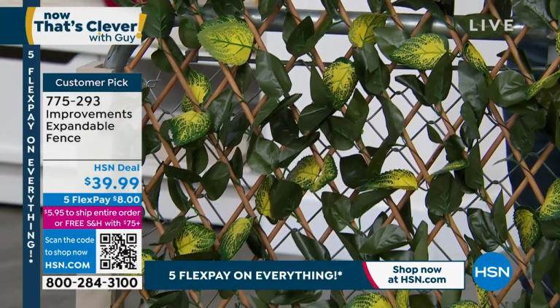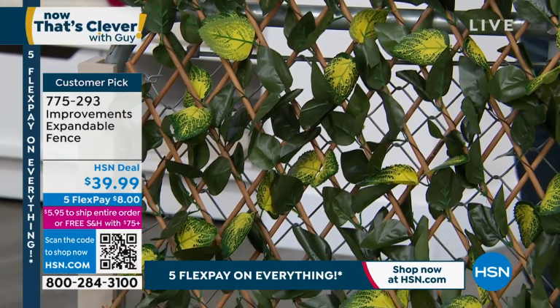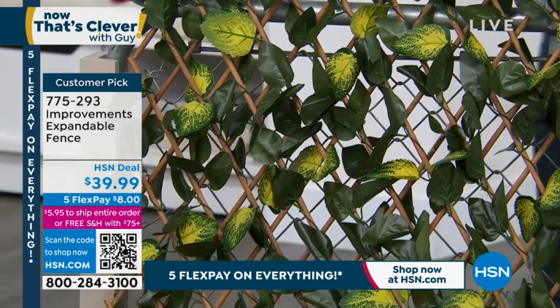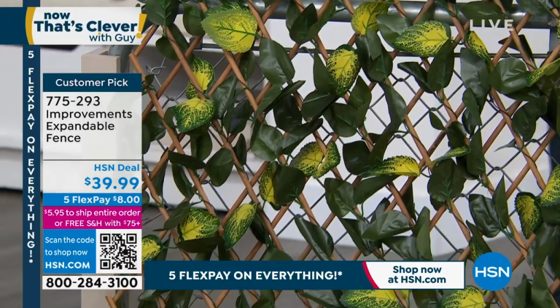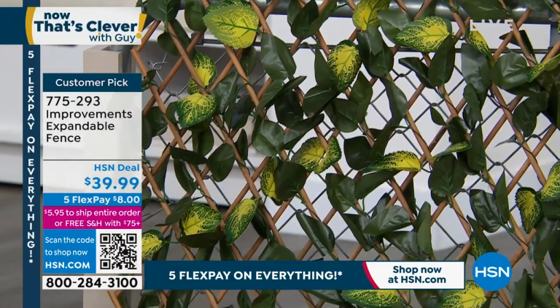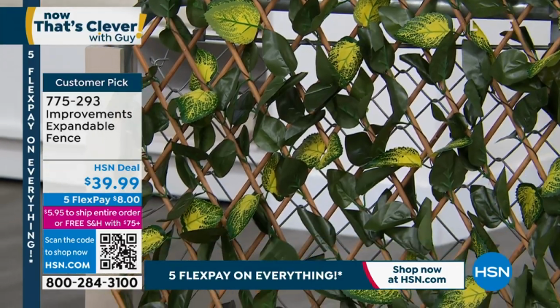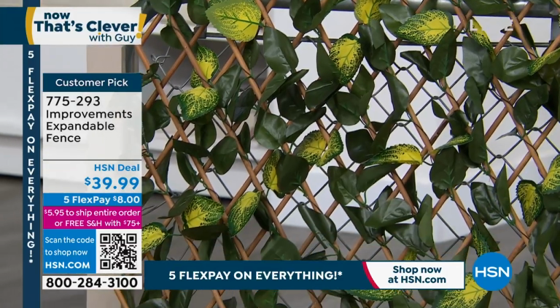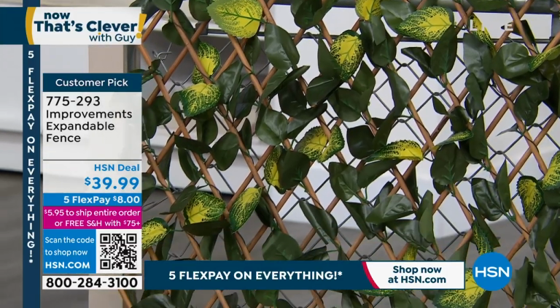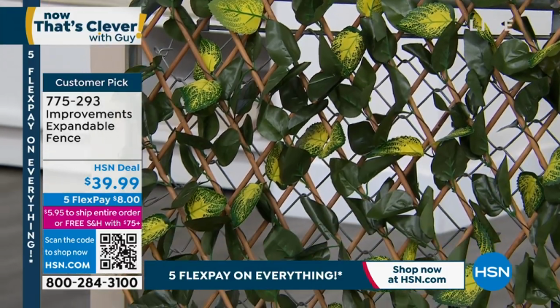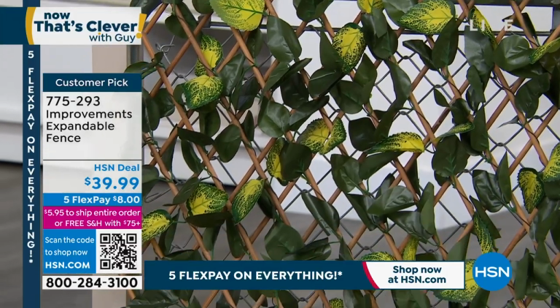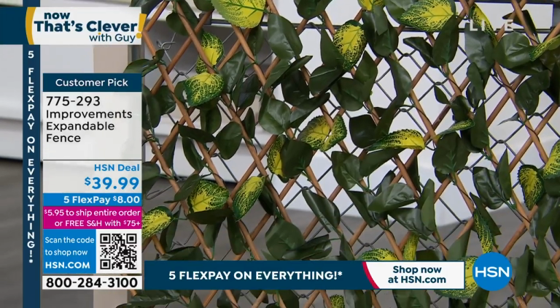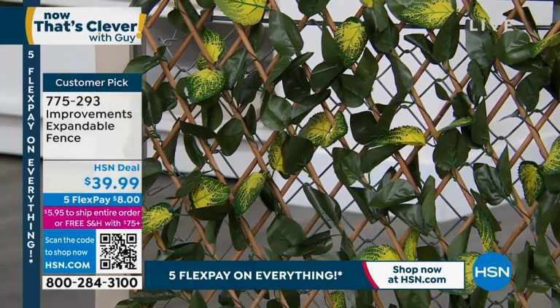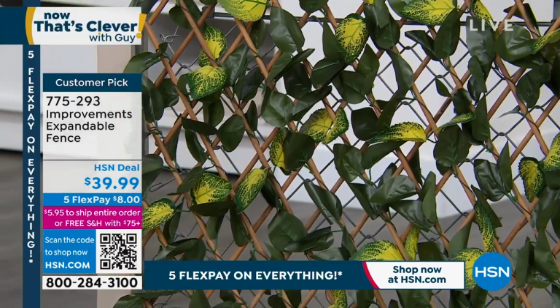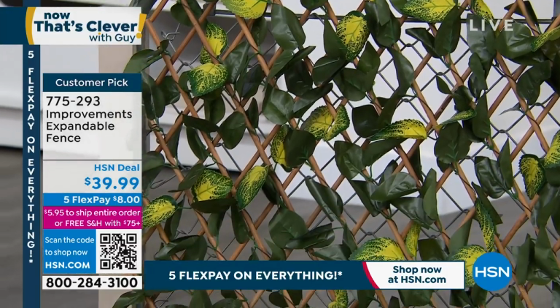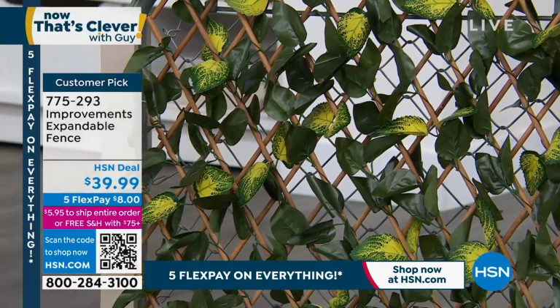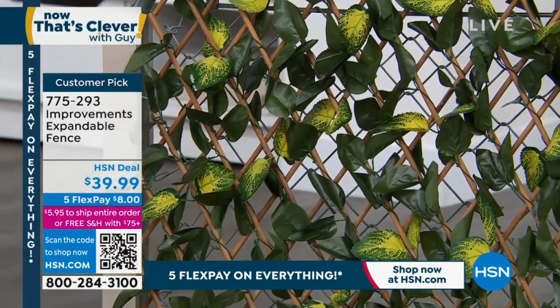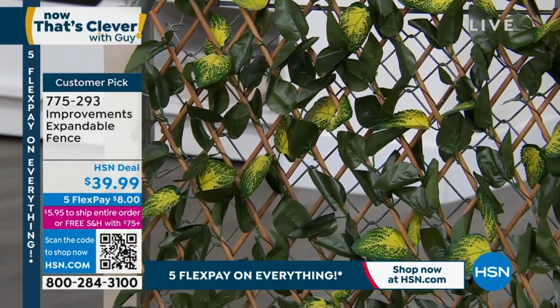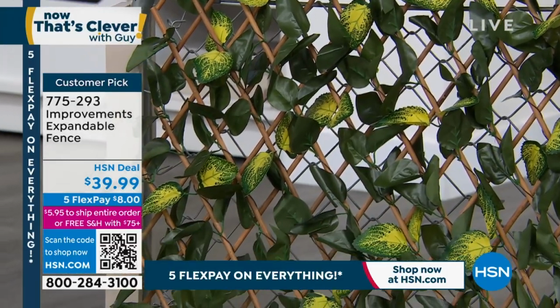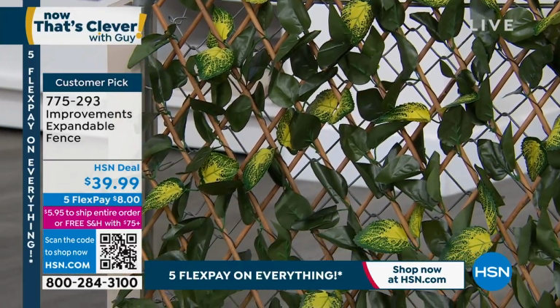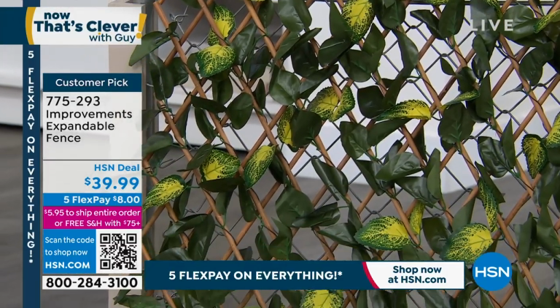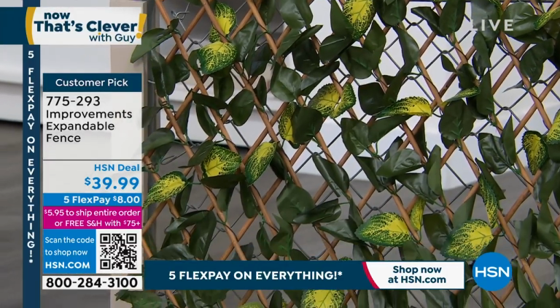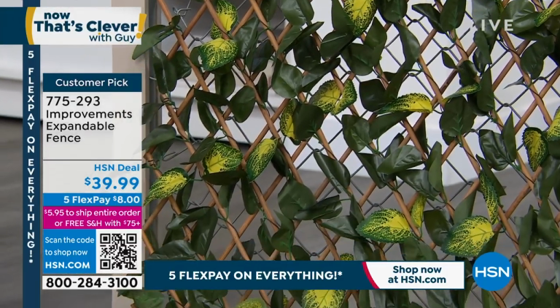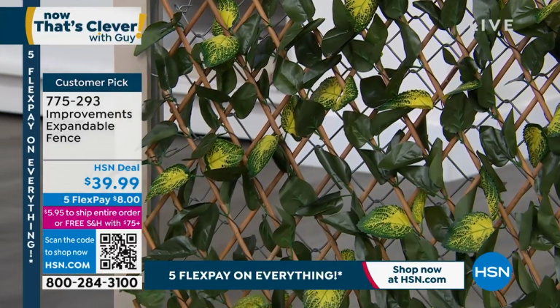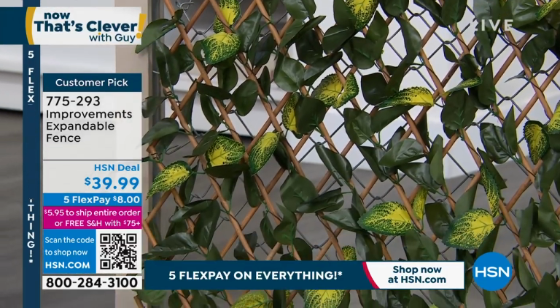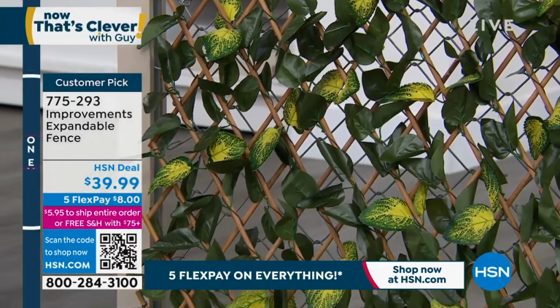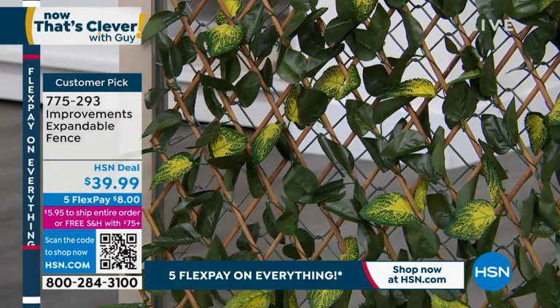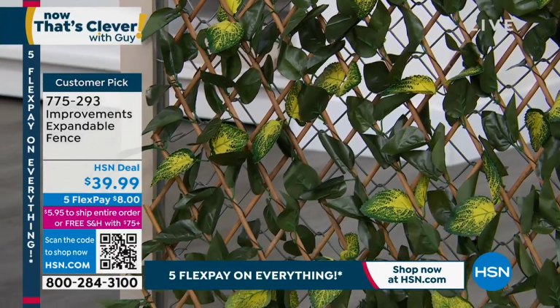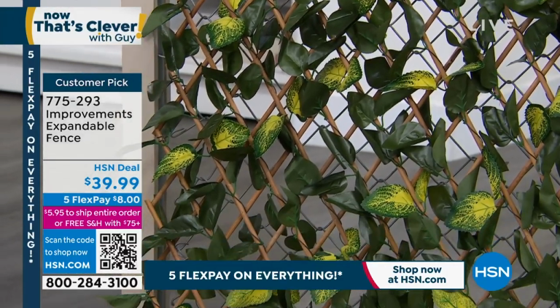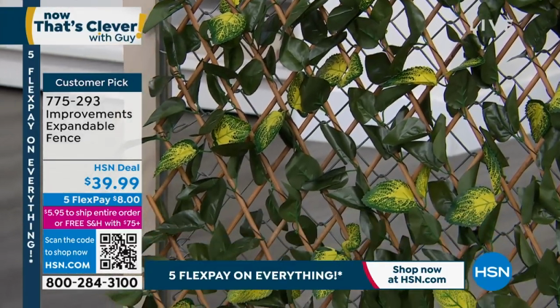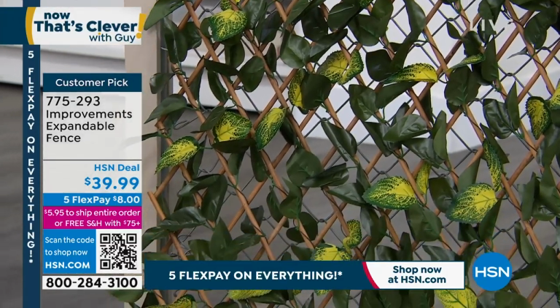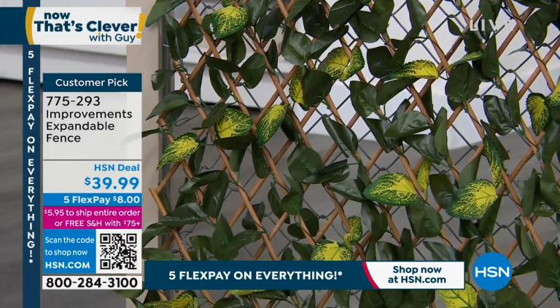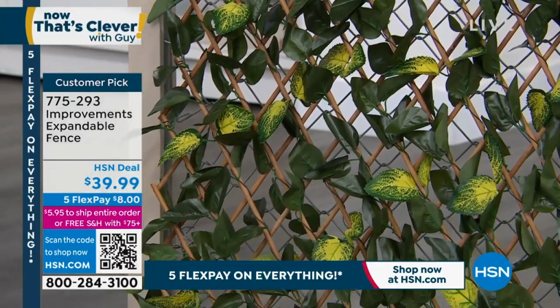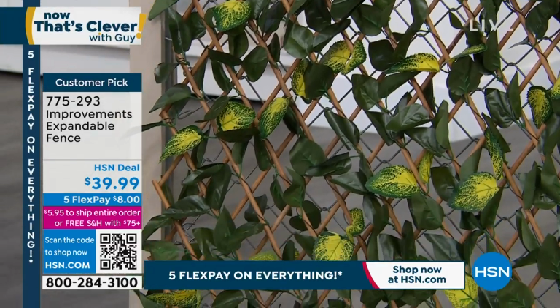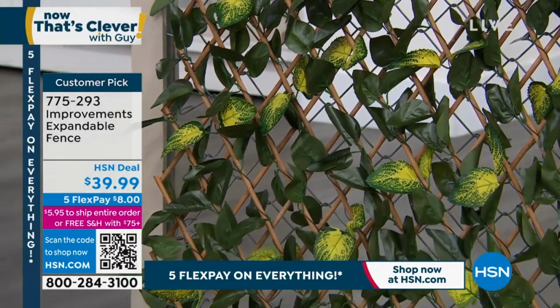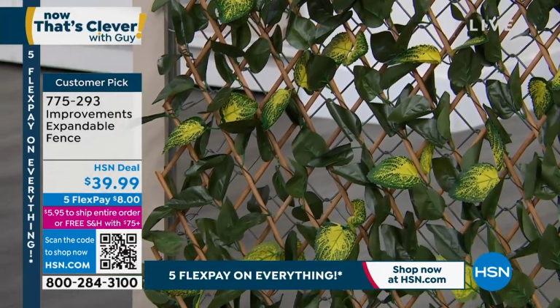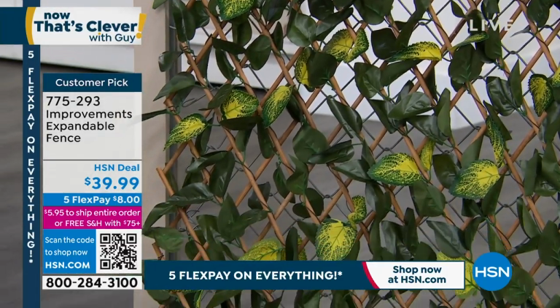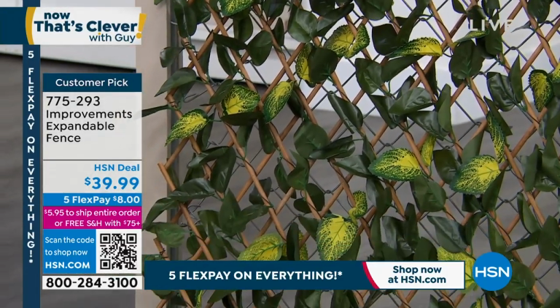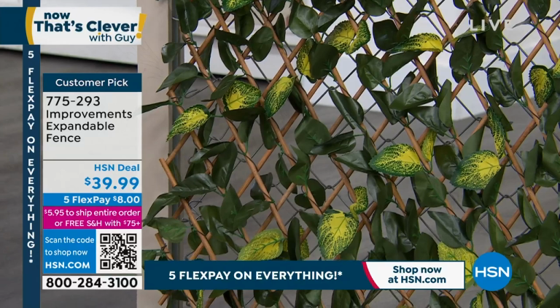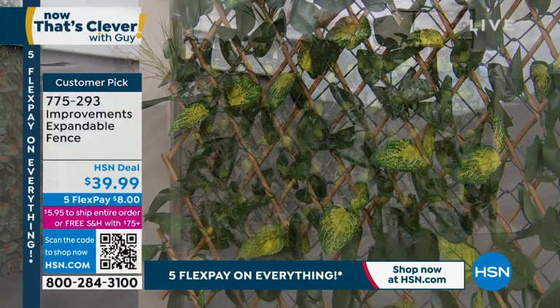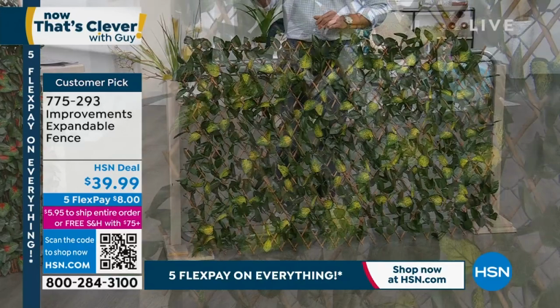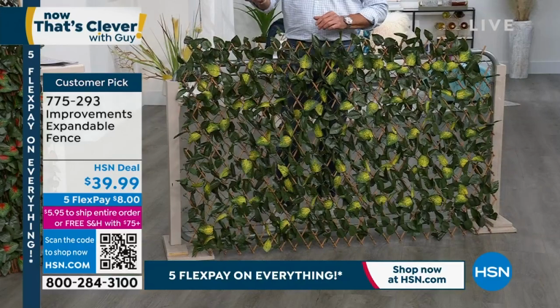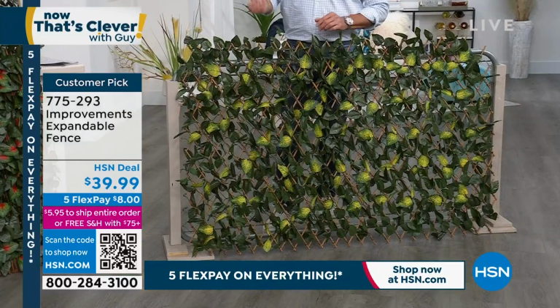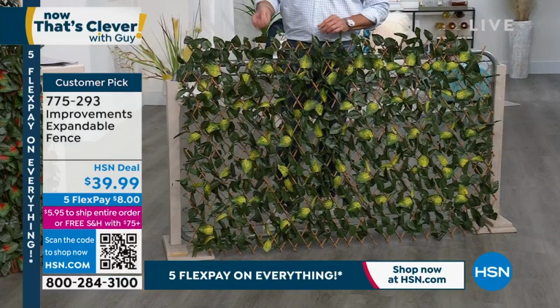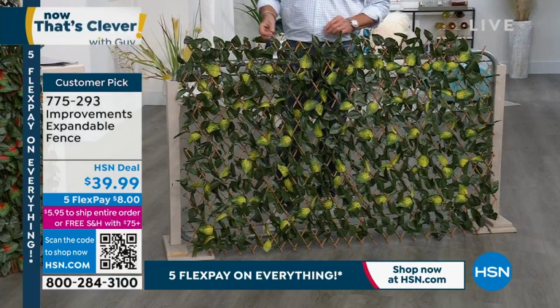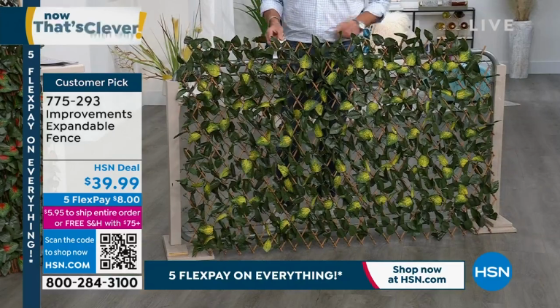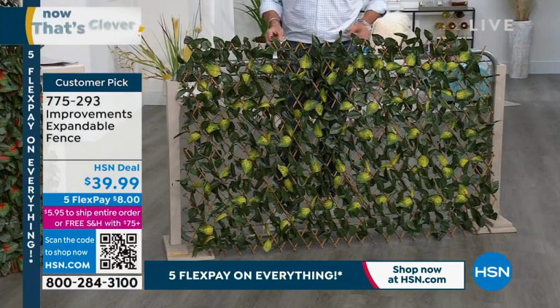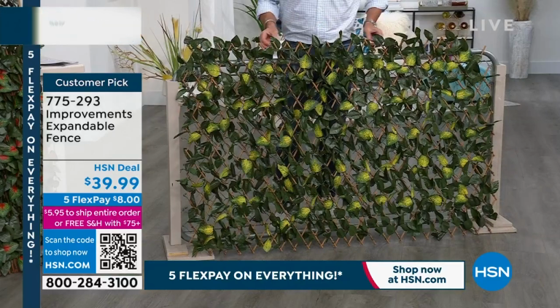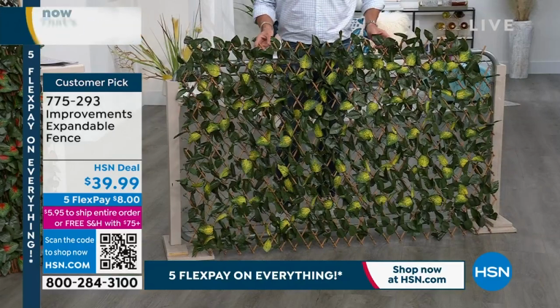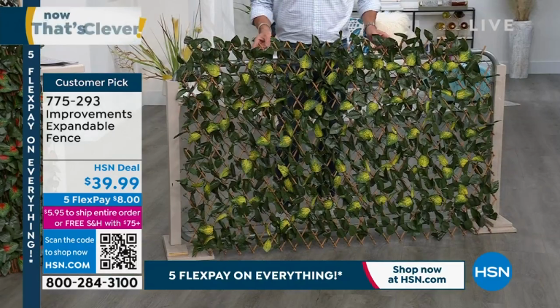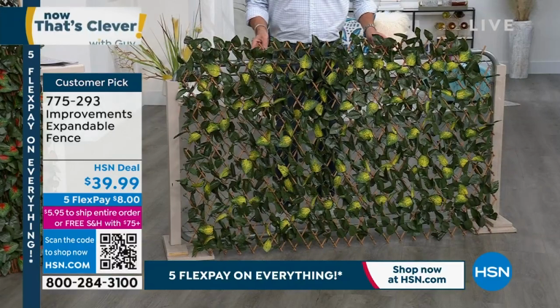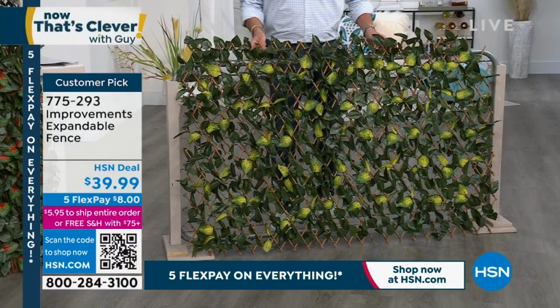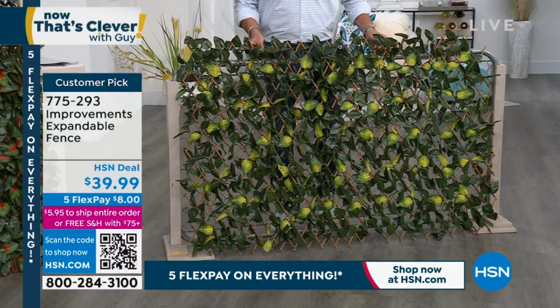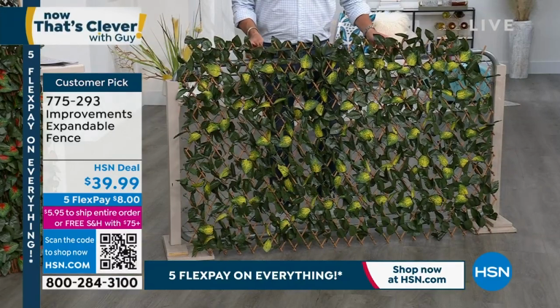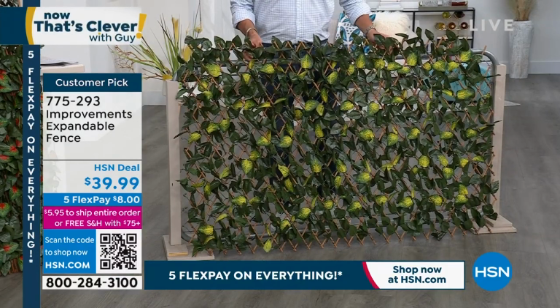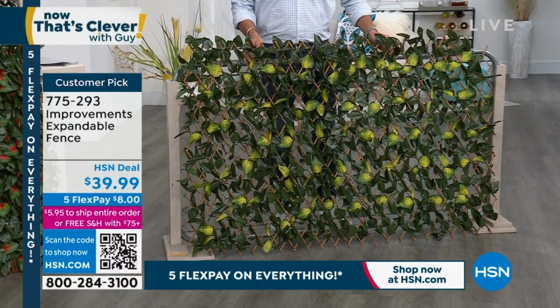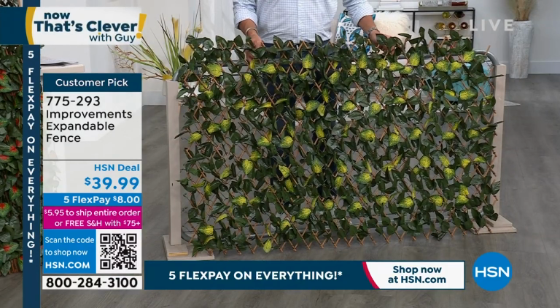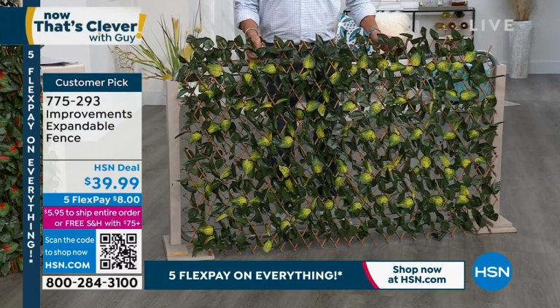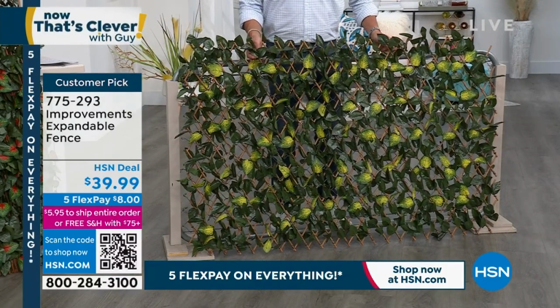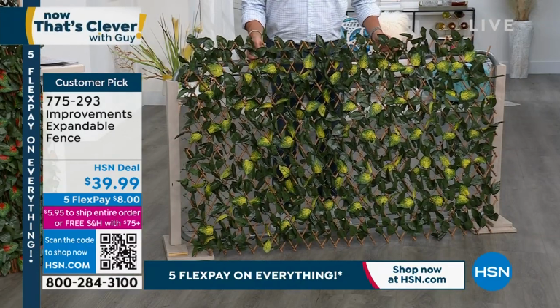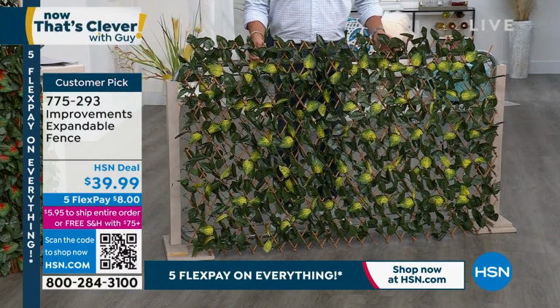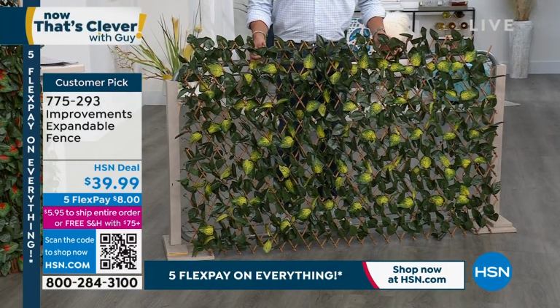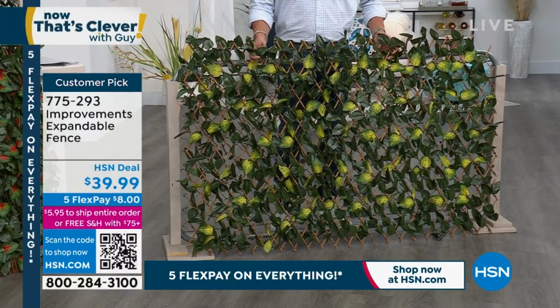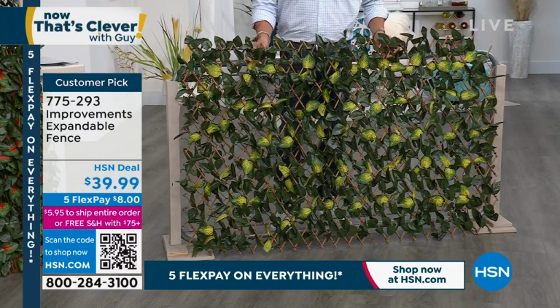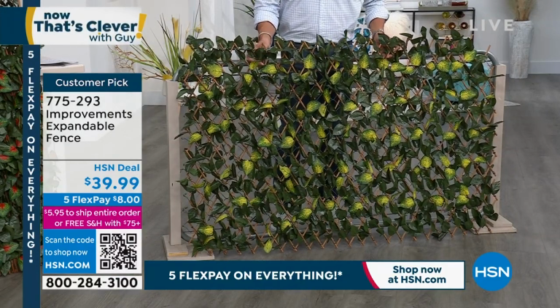It actually is a gorgeous leaf pattern, and they weave bamboo behind it. I love that they use bamboo. Bamboo is not only a renewable resource, it's one of the hardest woods available. That's why they make floors with it, and it lasts forever. It's impervious to weather.